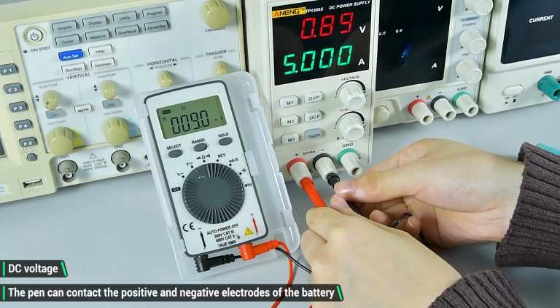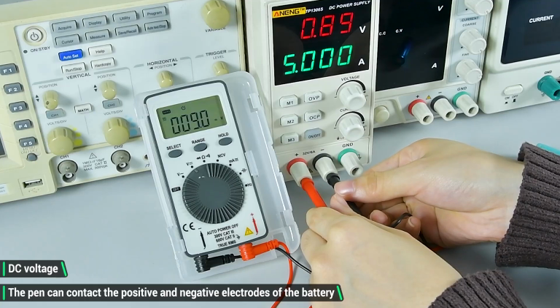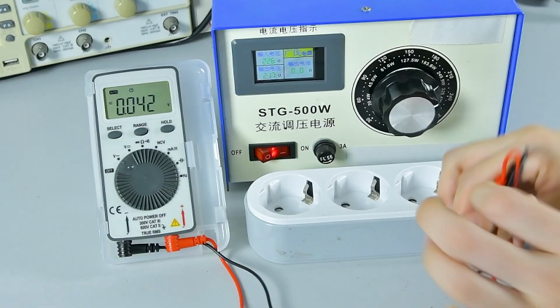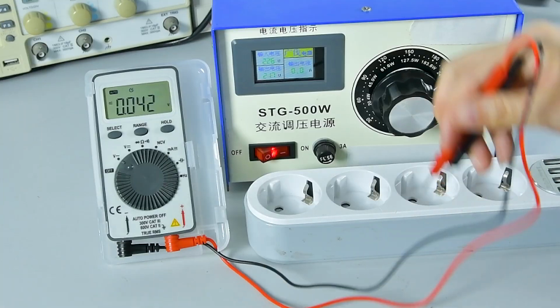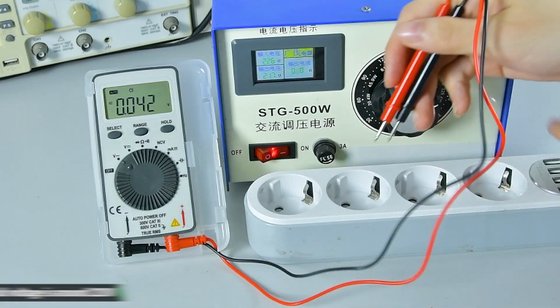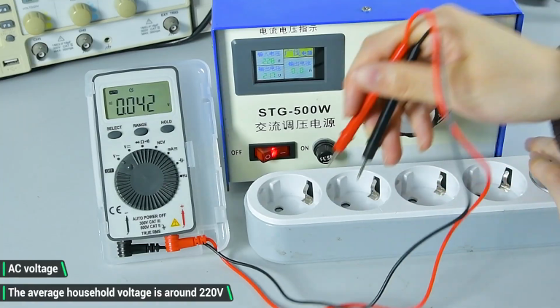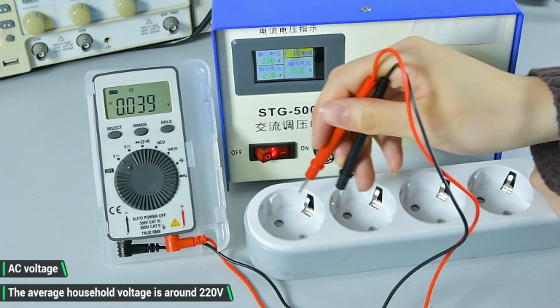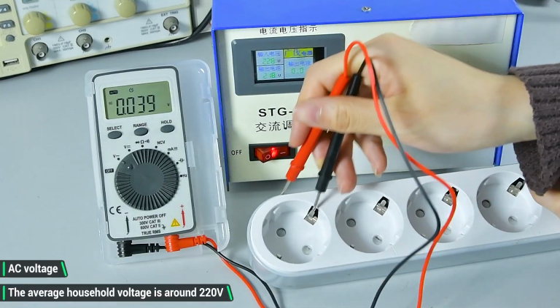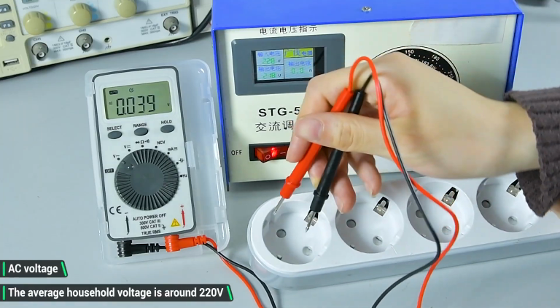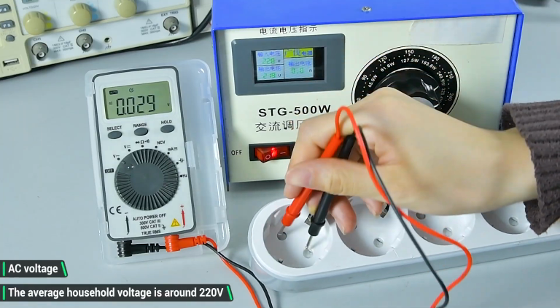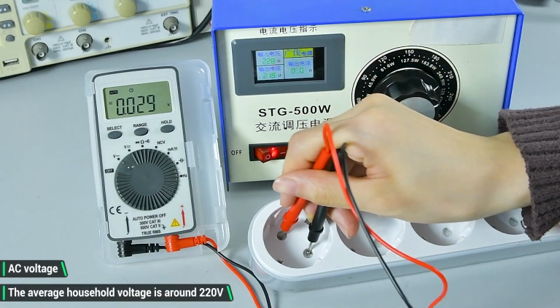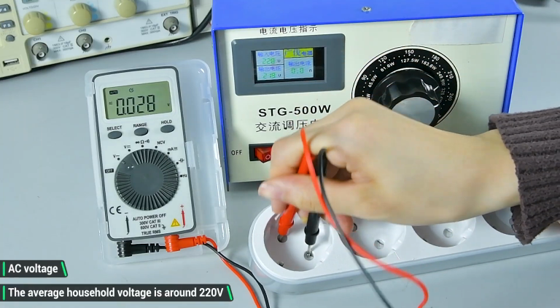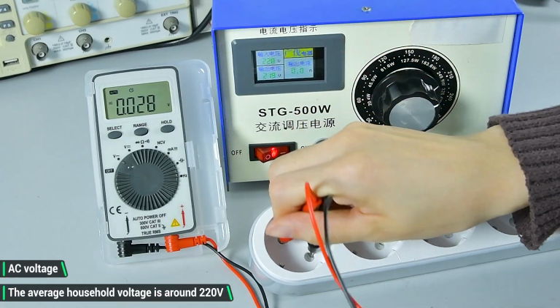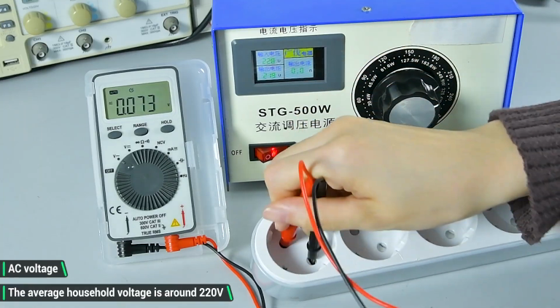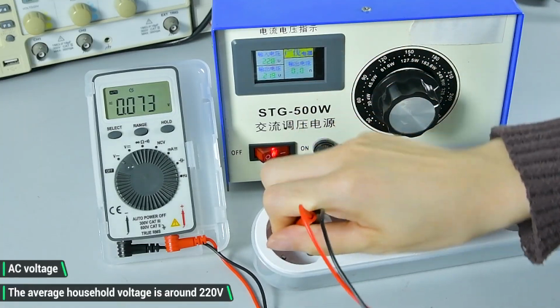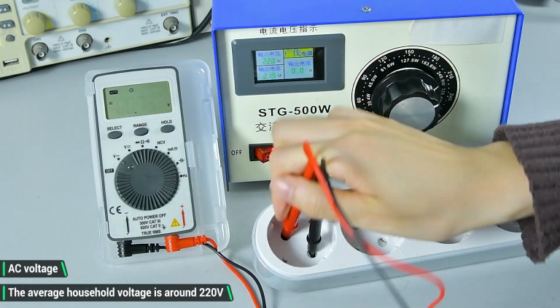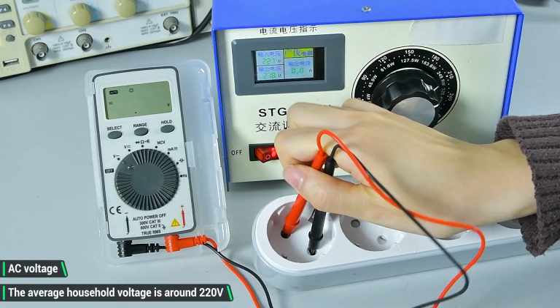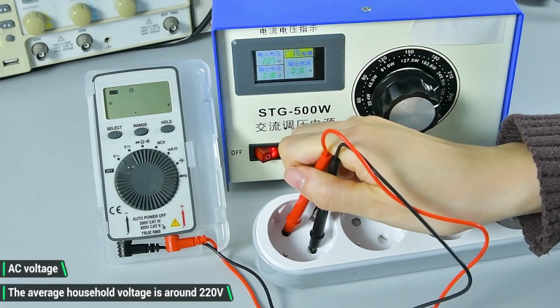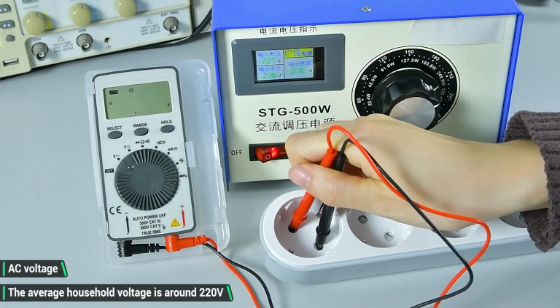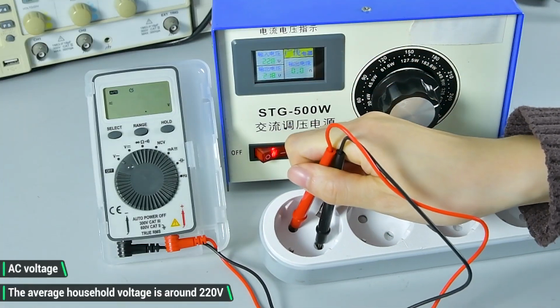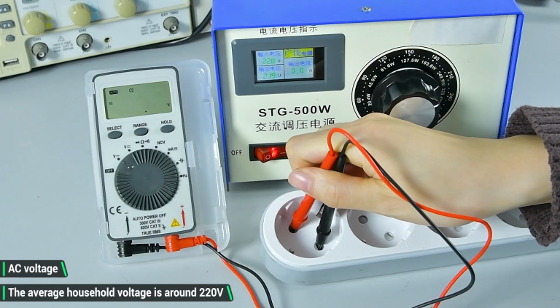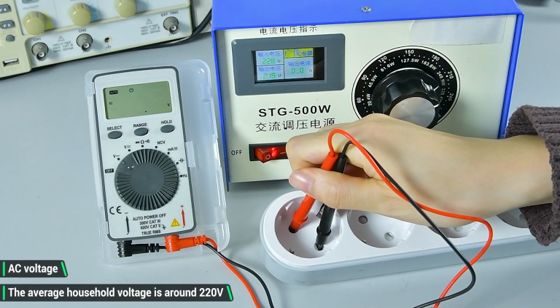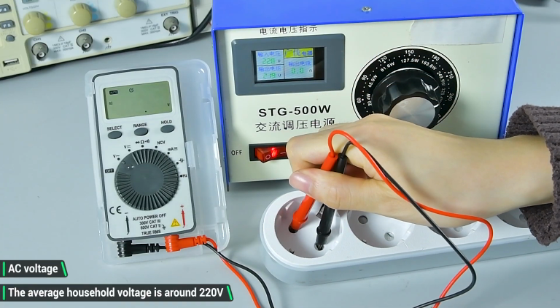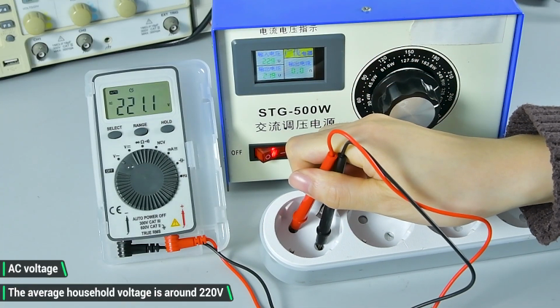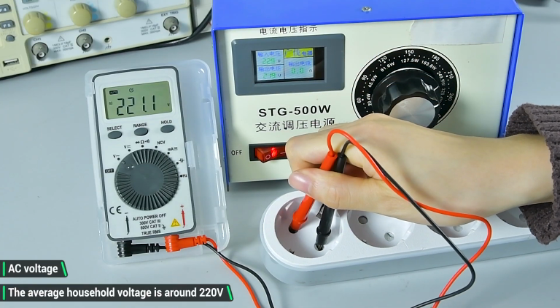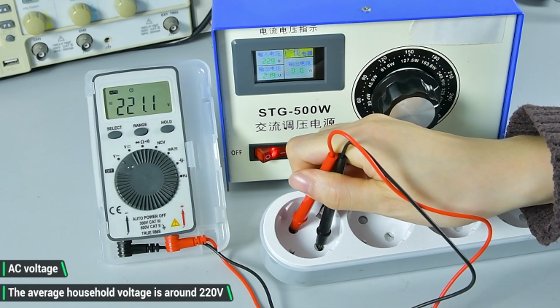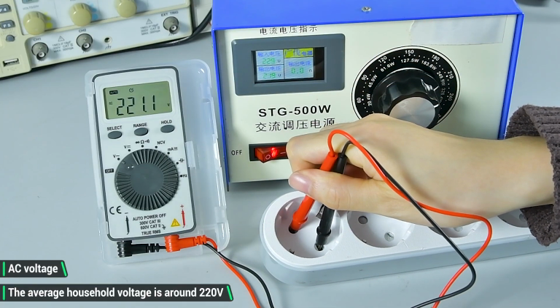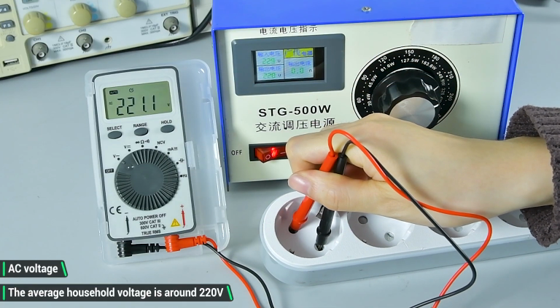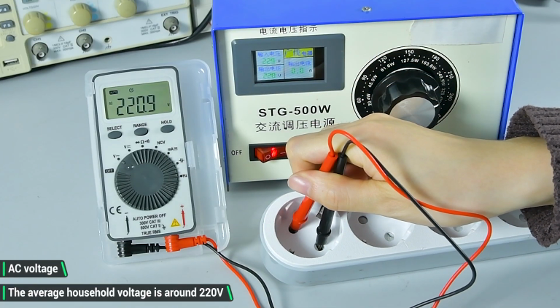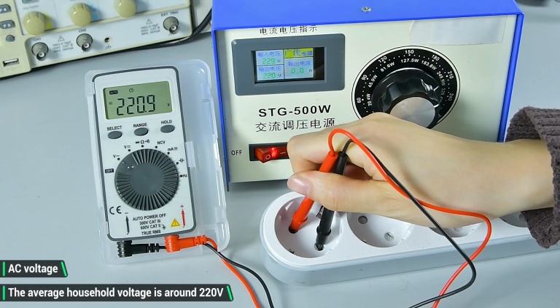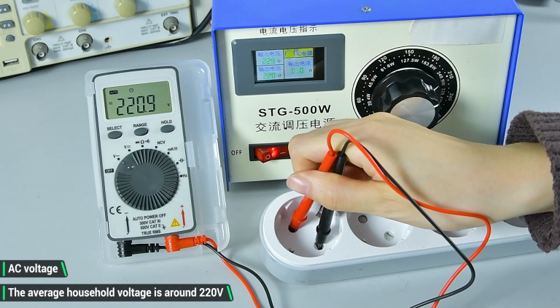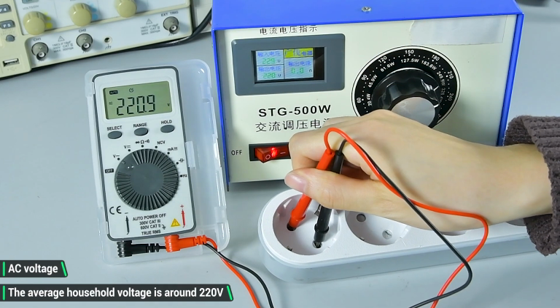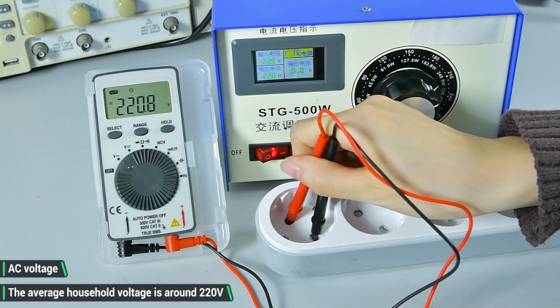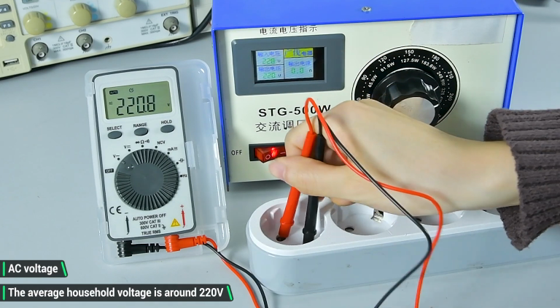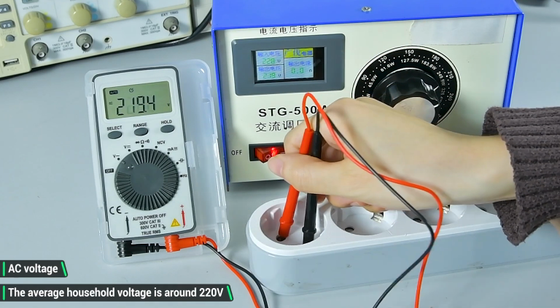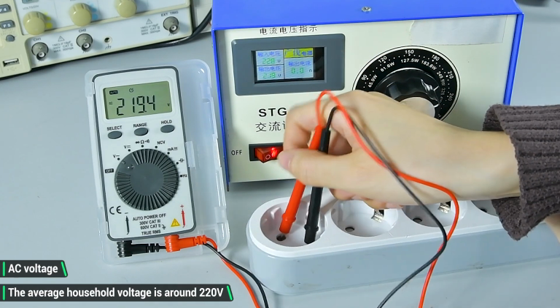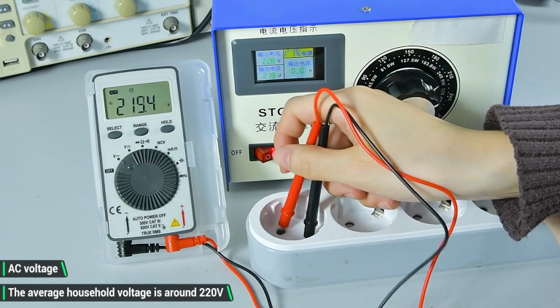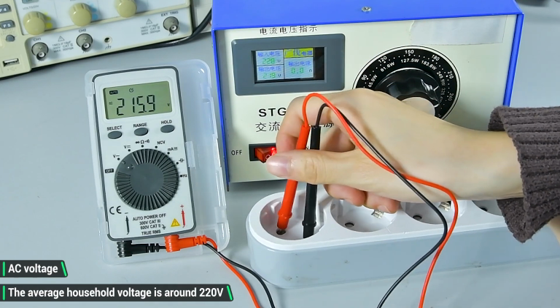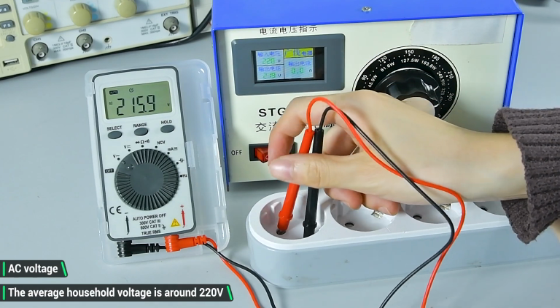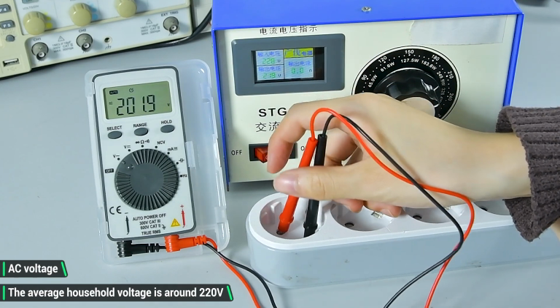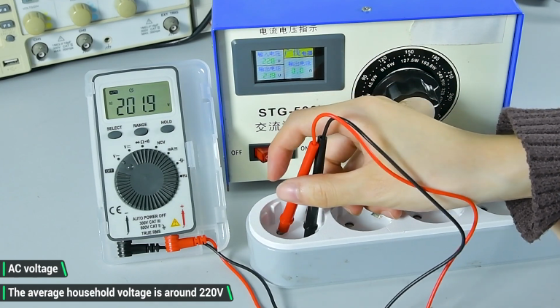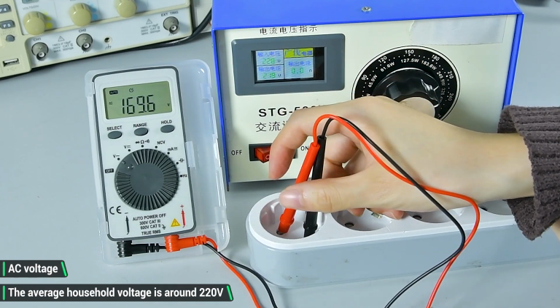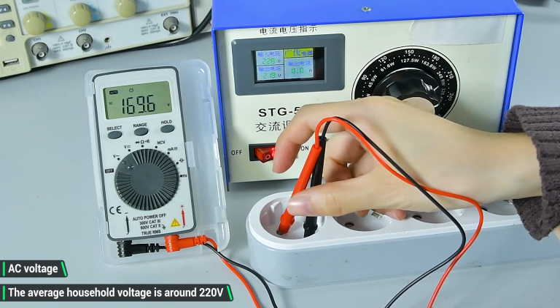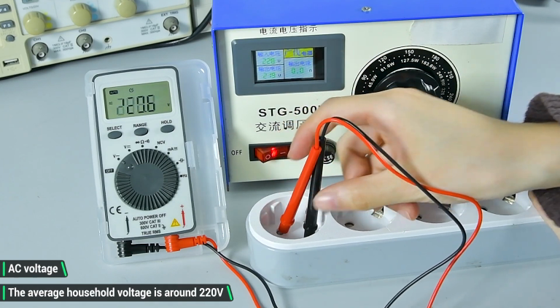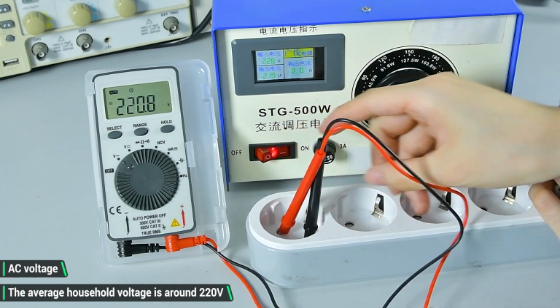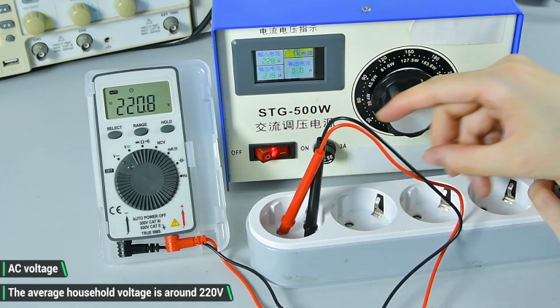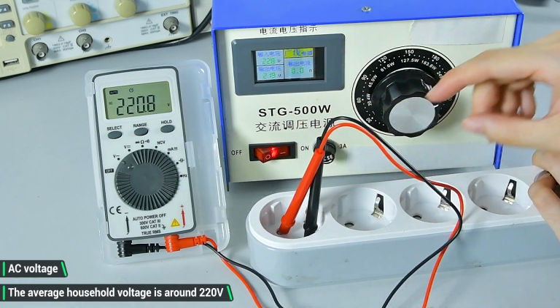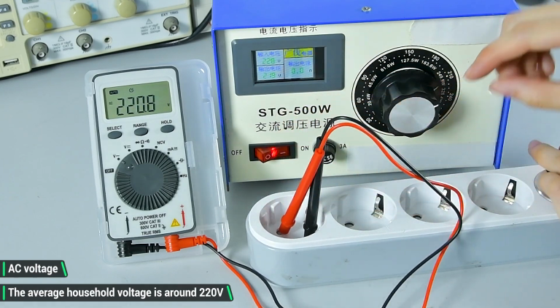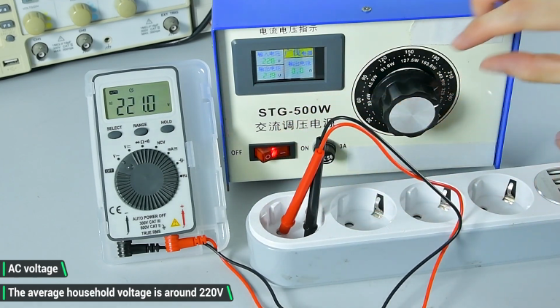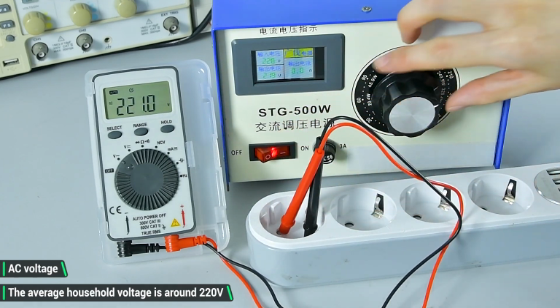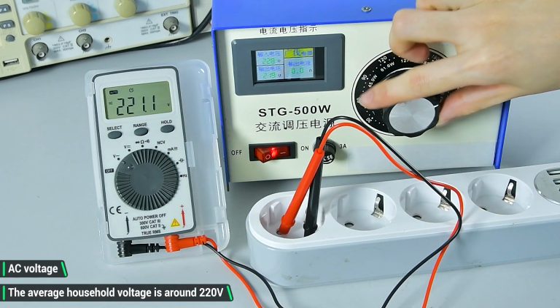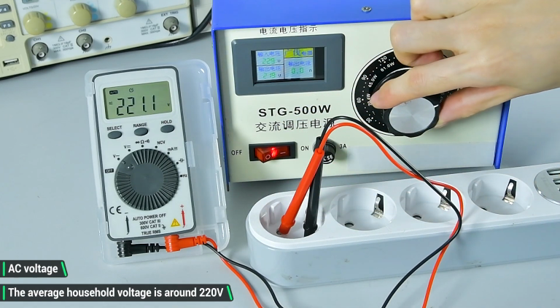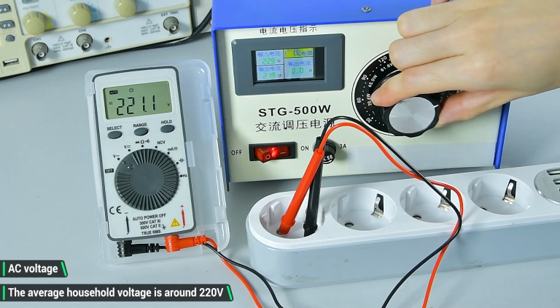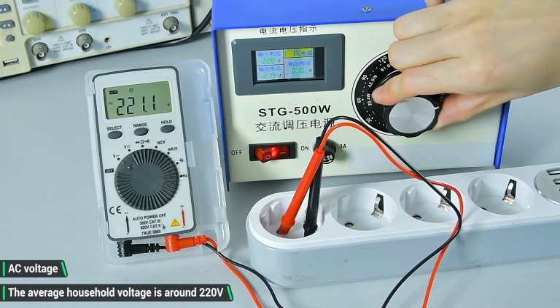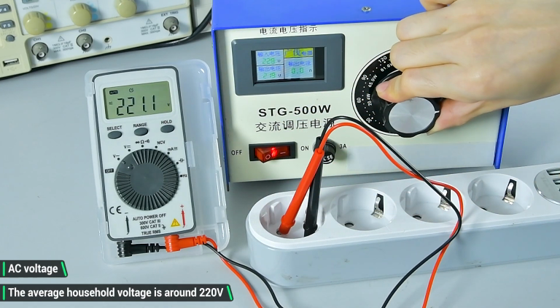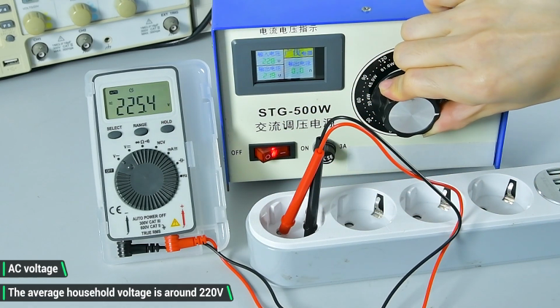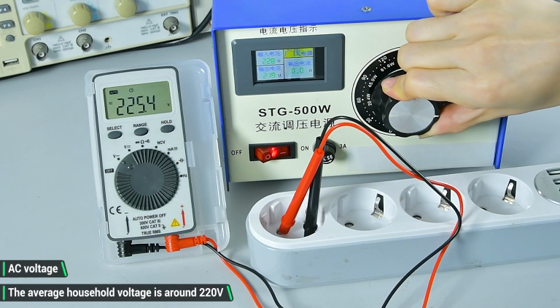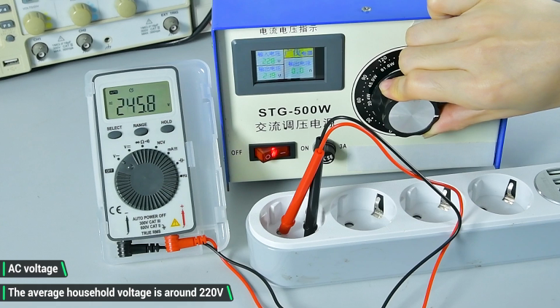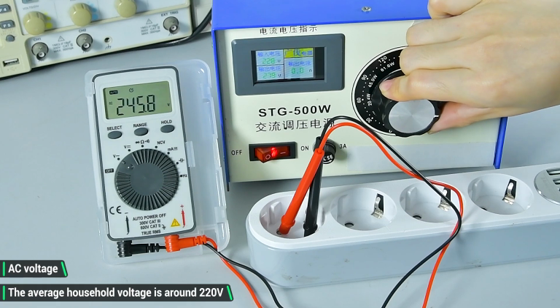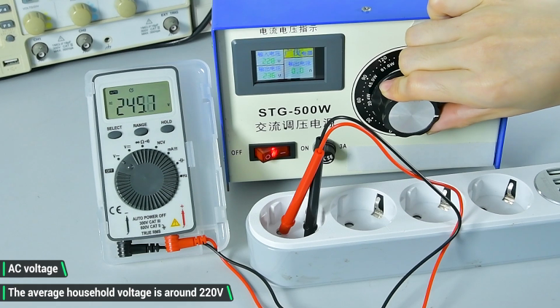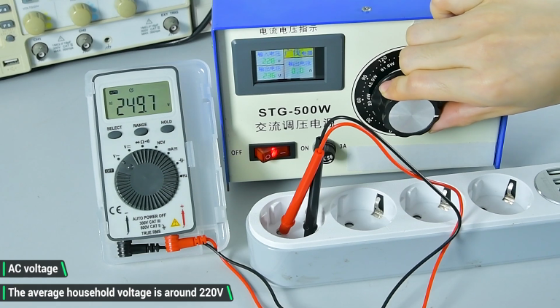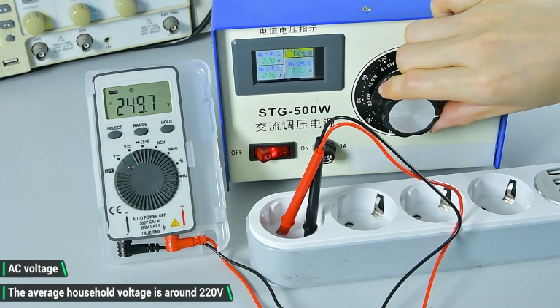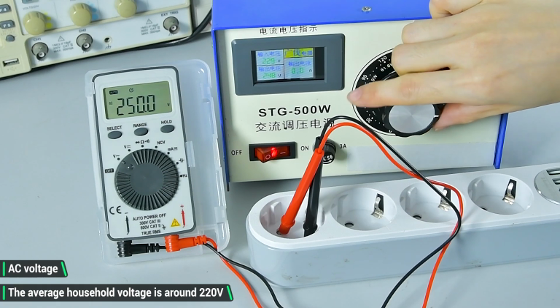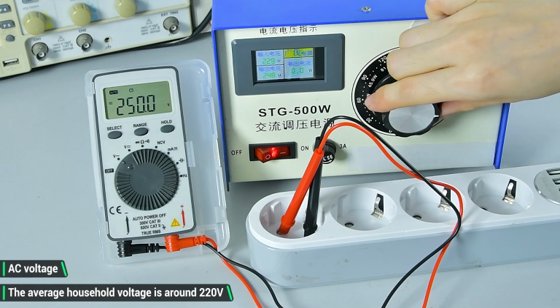AC voltage. Switch to the corresponding gear. The general household voltage is around 220V.